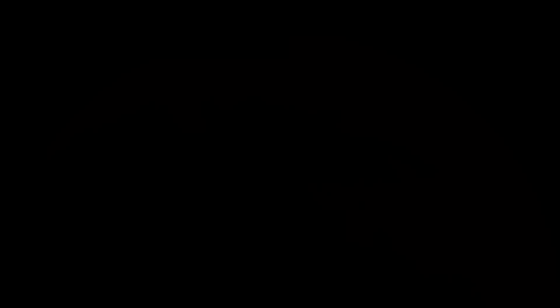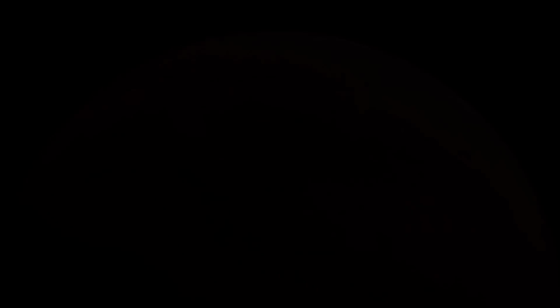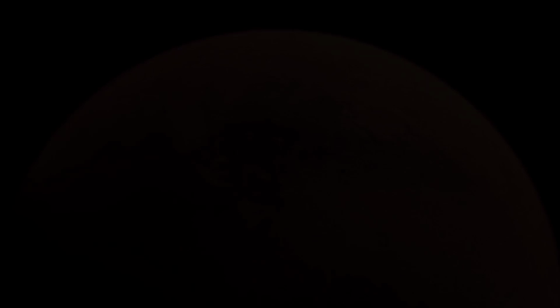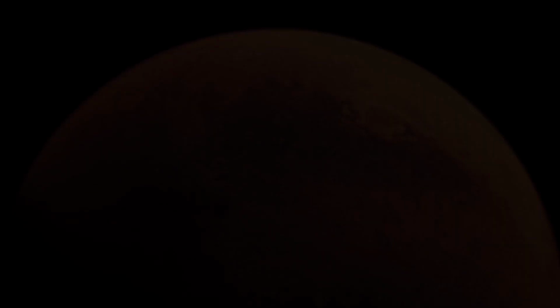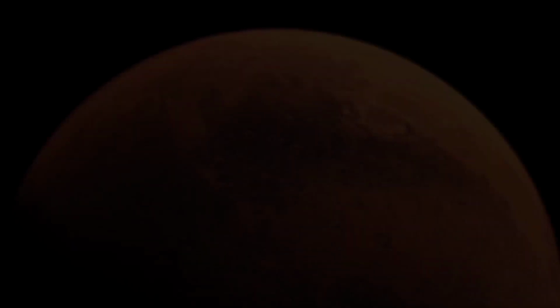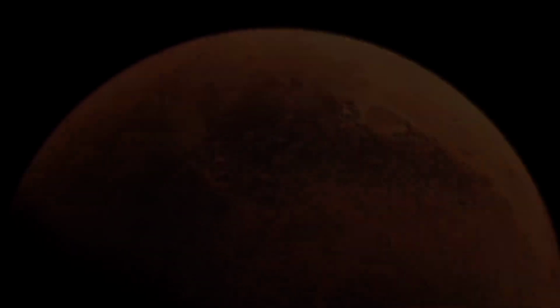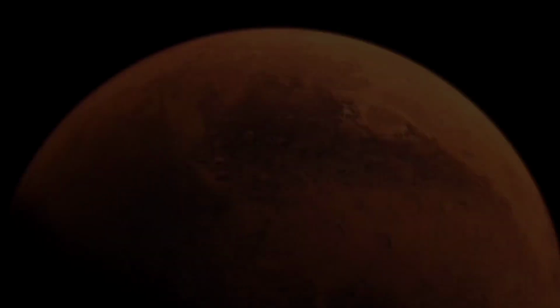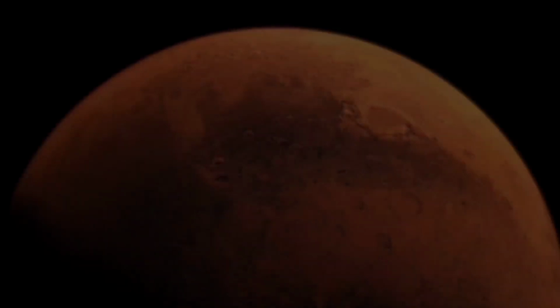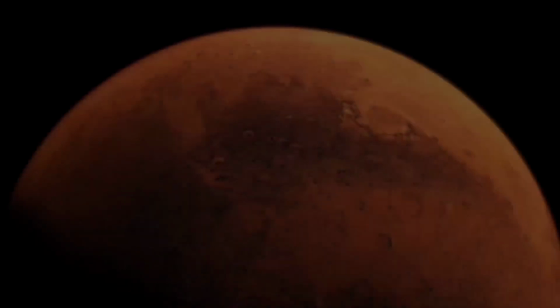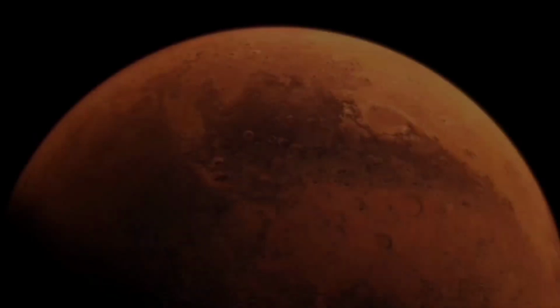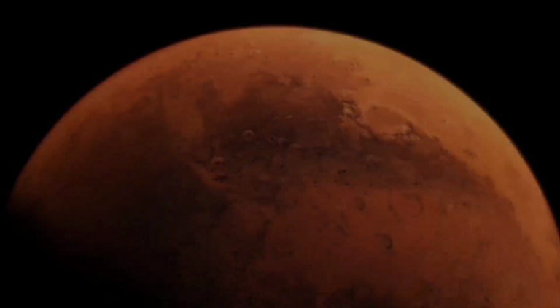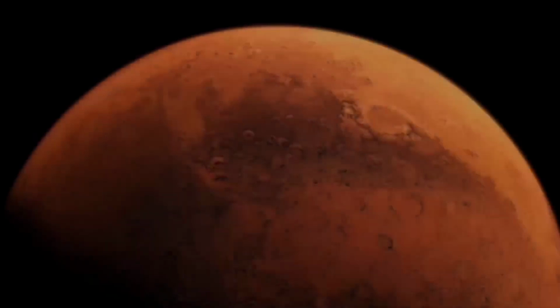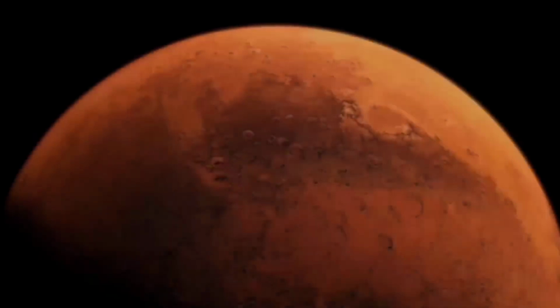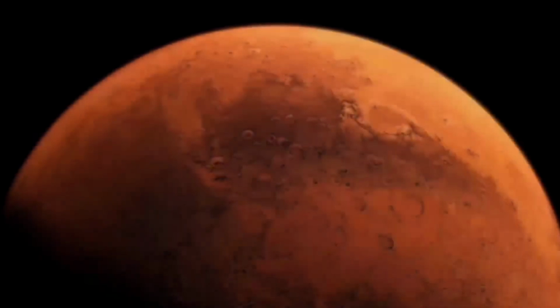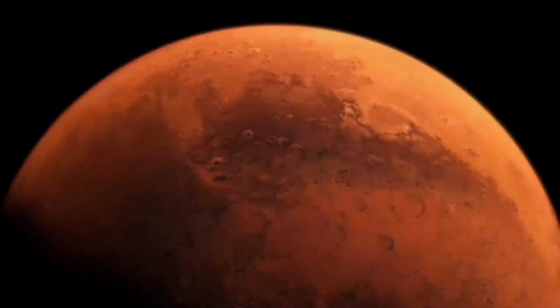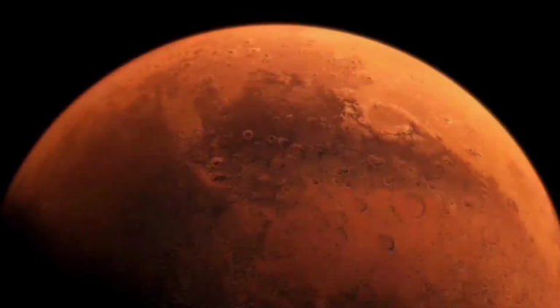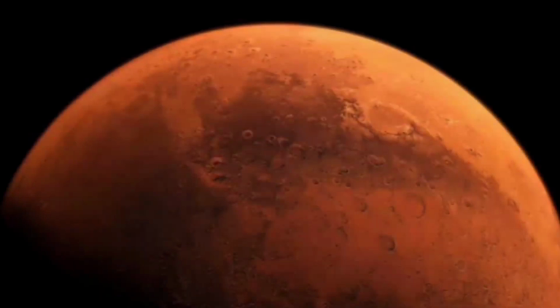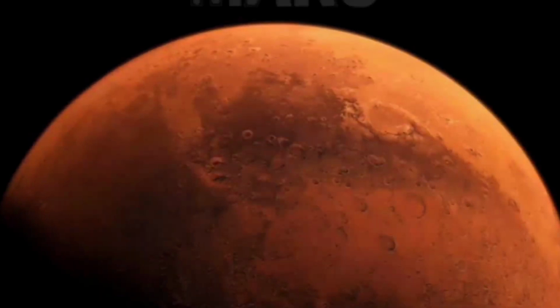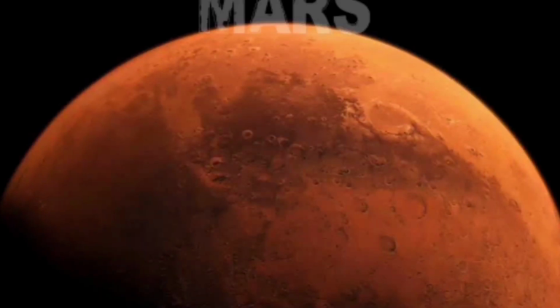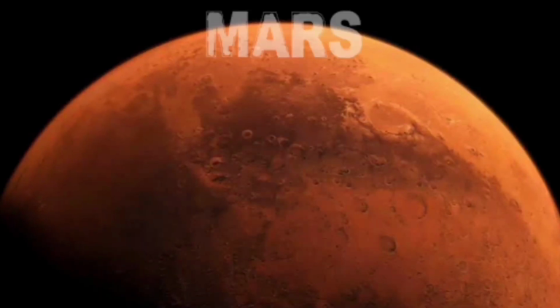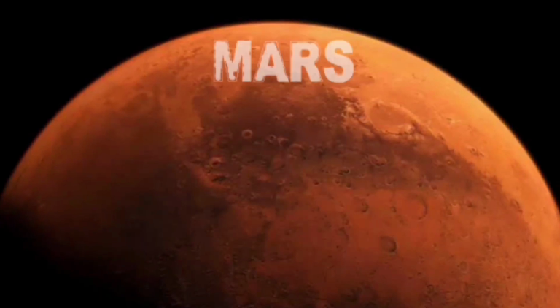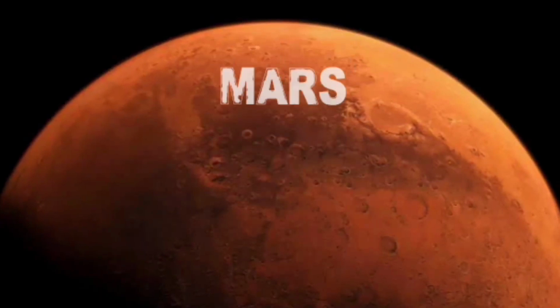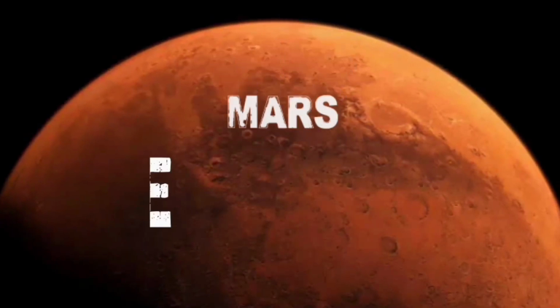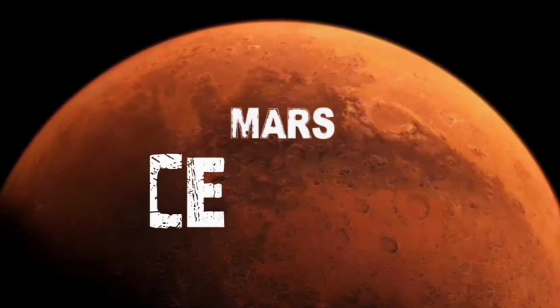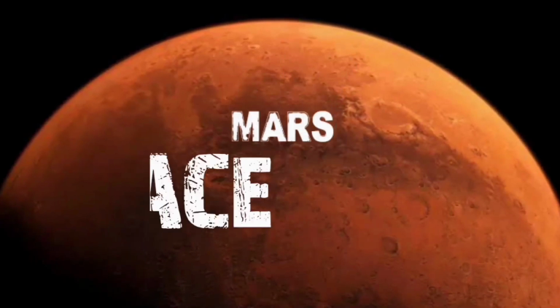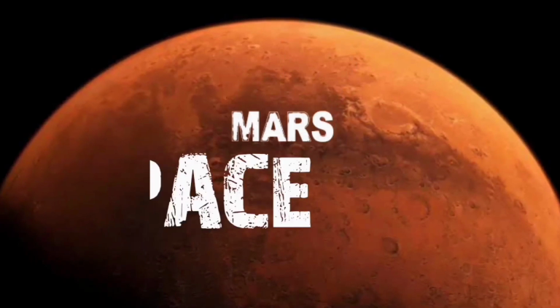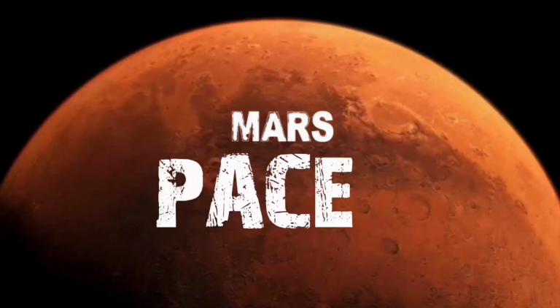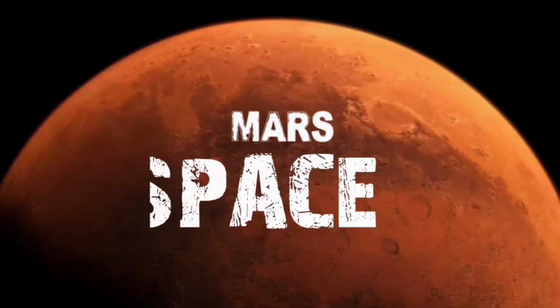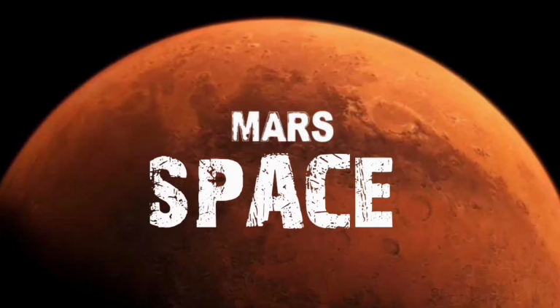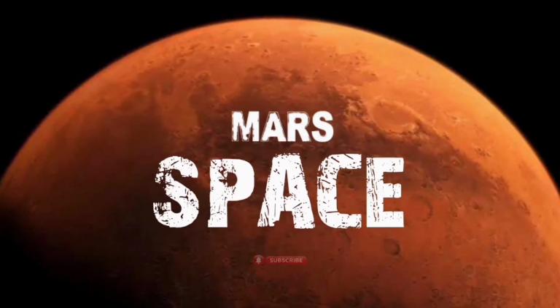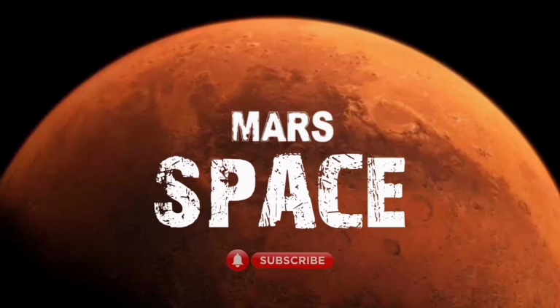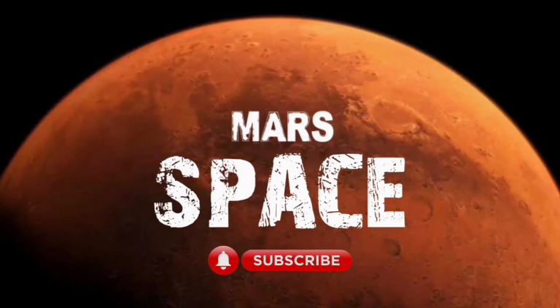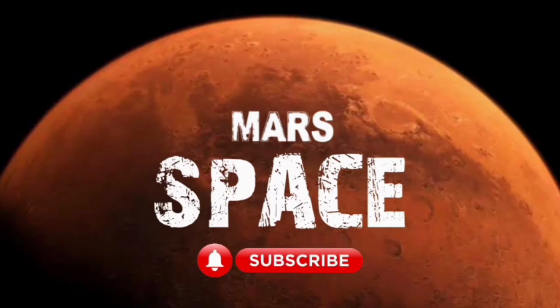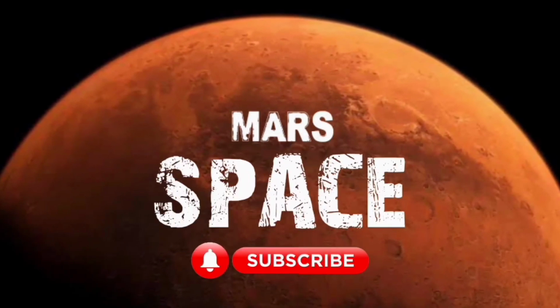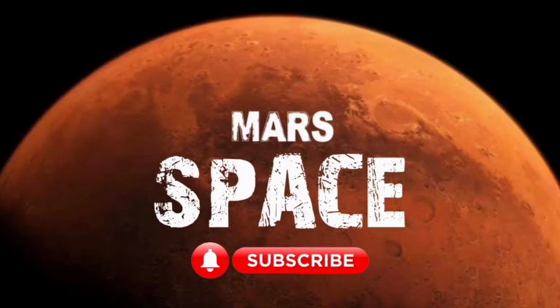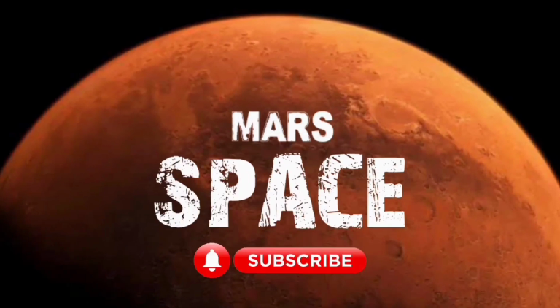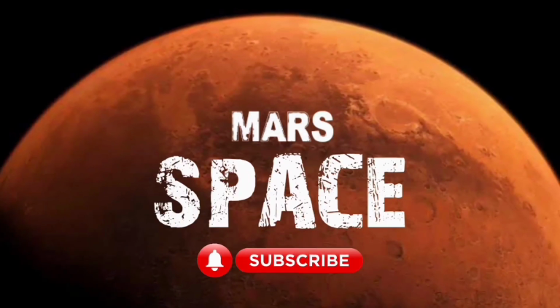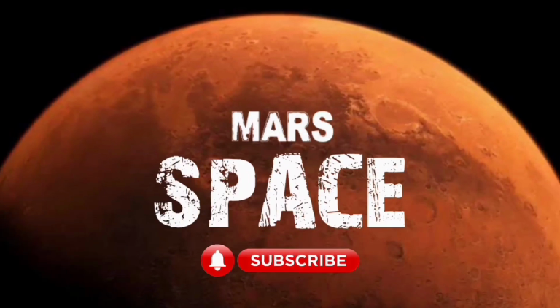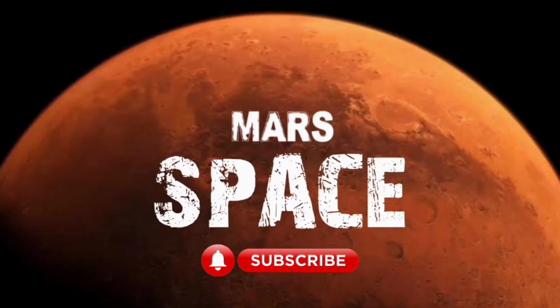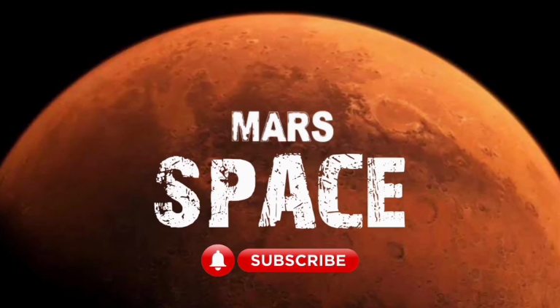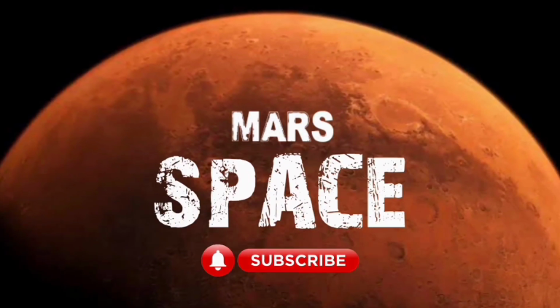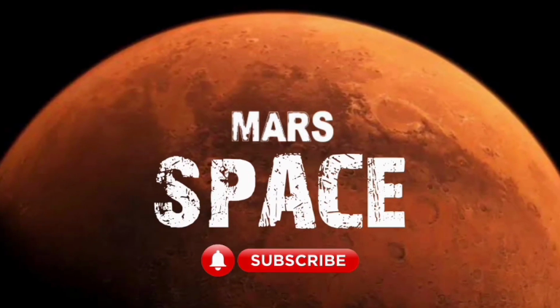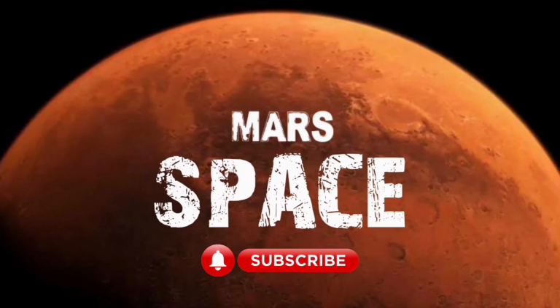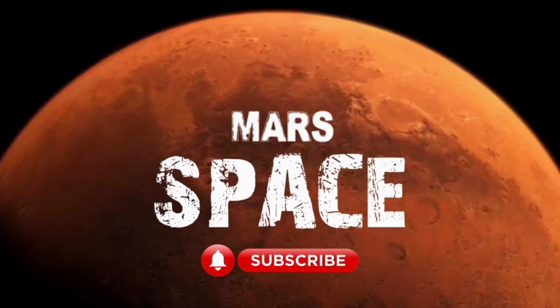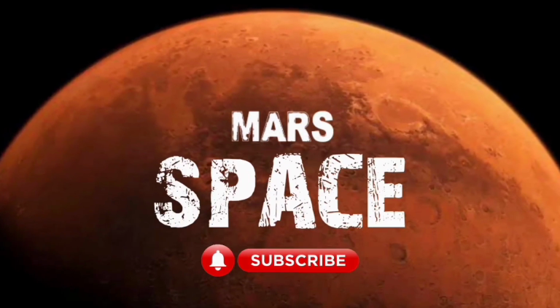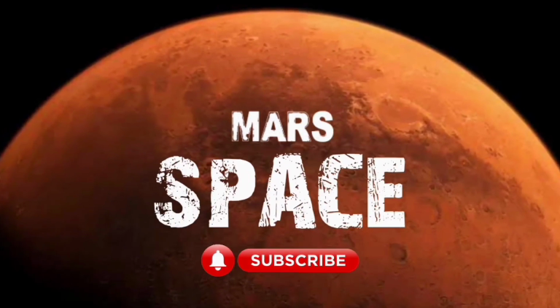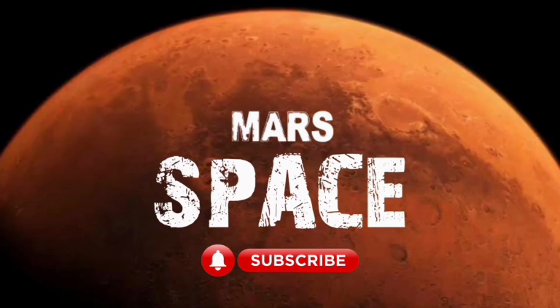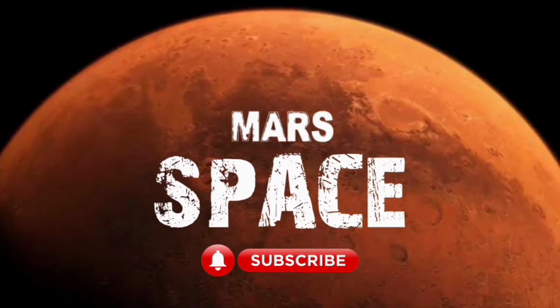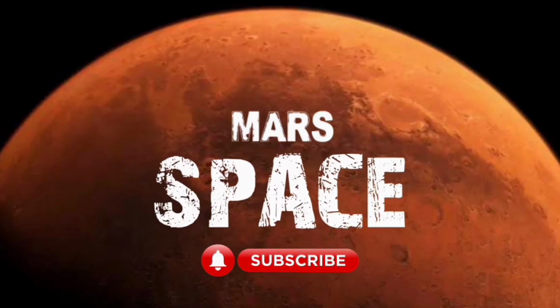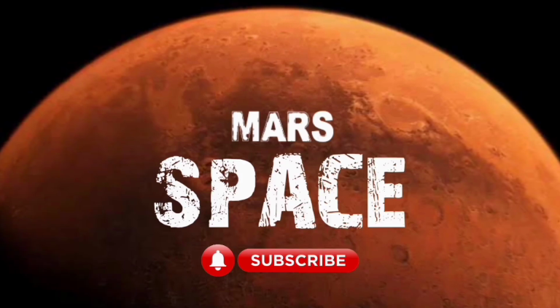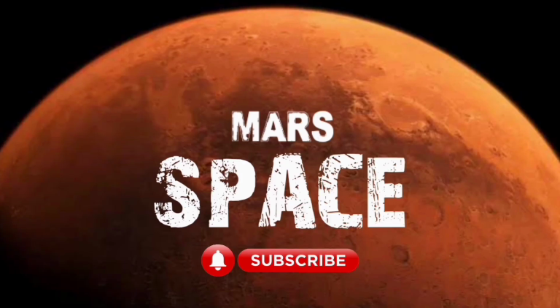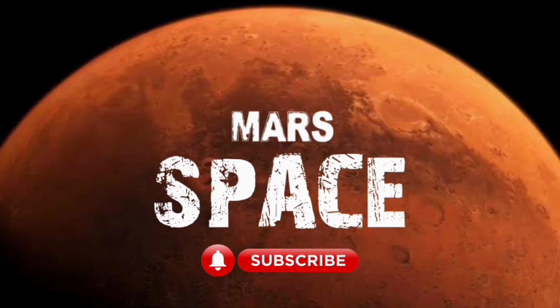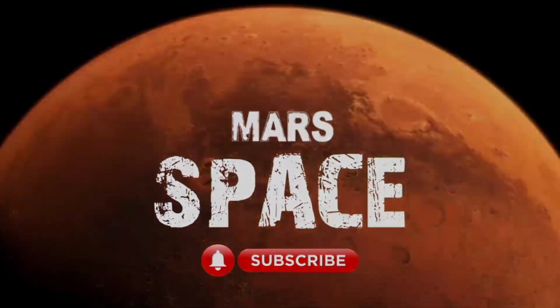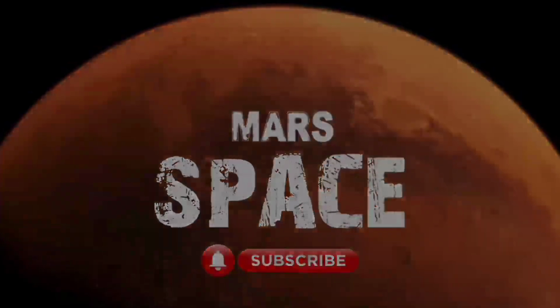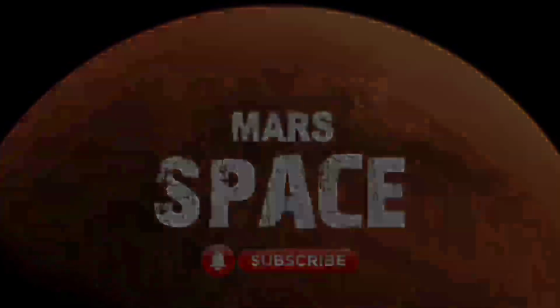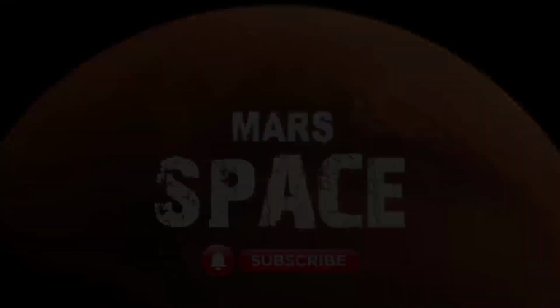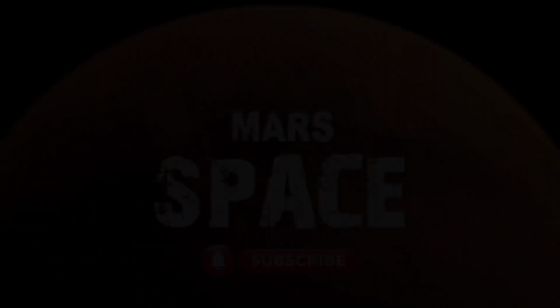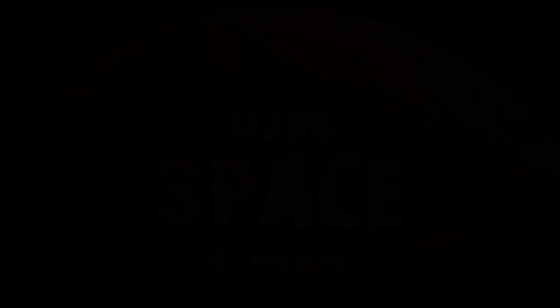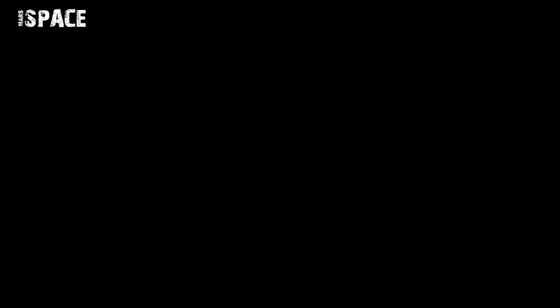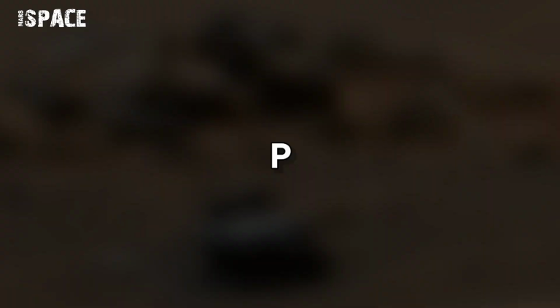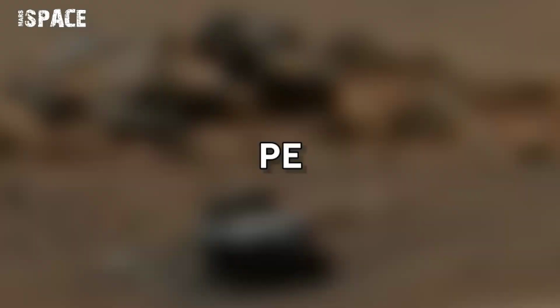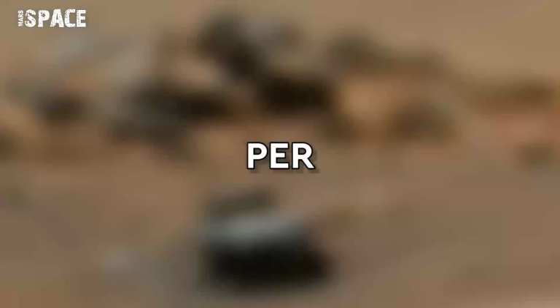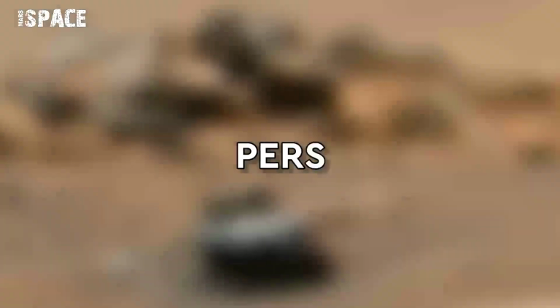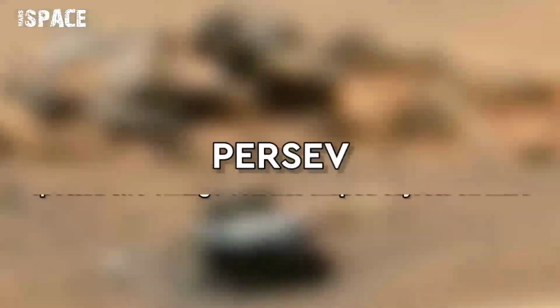Hi everyone, welcome back to our YouTube channel Mars Space. For more updates, hit the bell icon with thumbs up and please watch till the end.